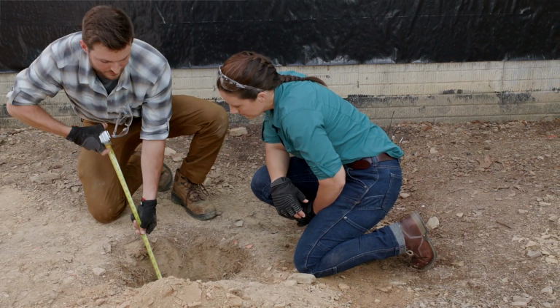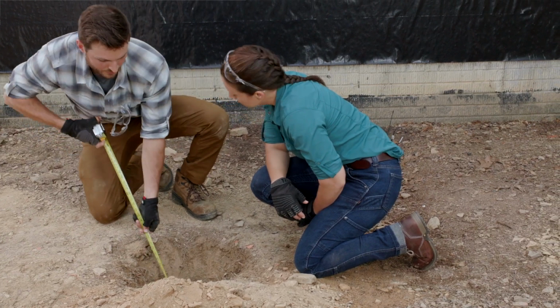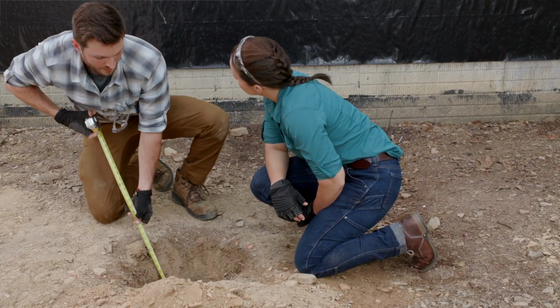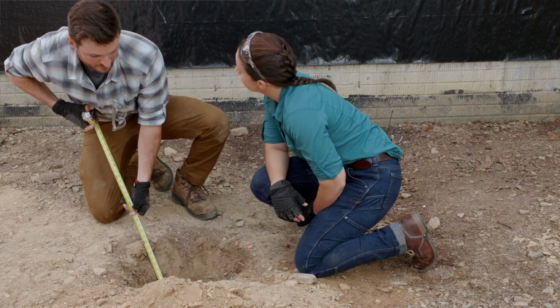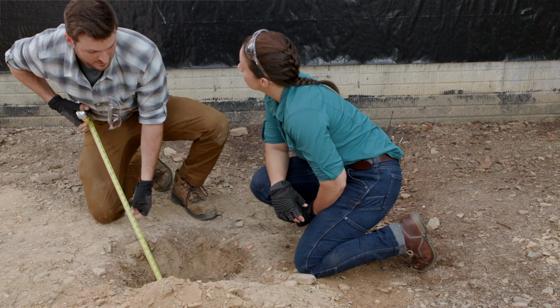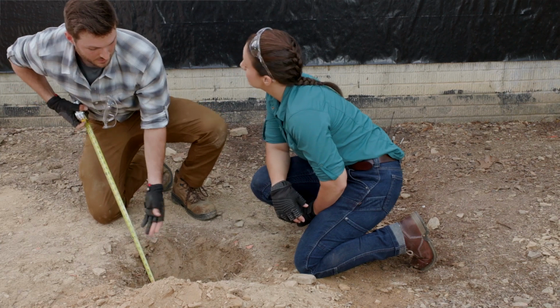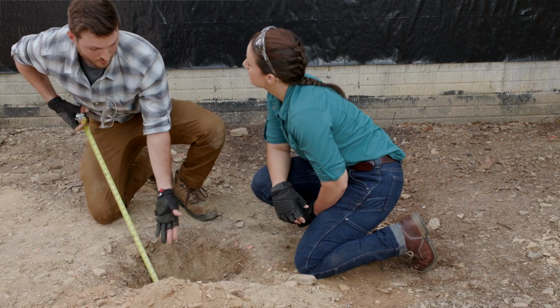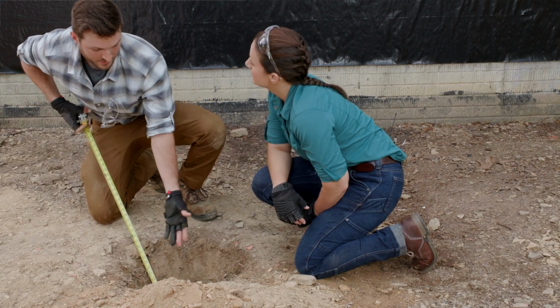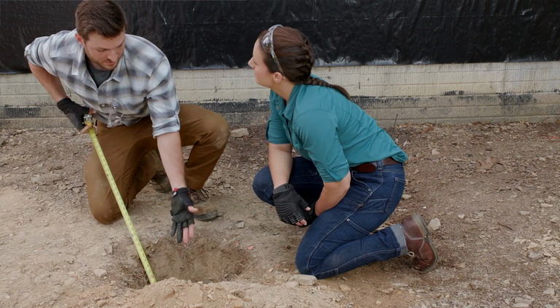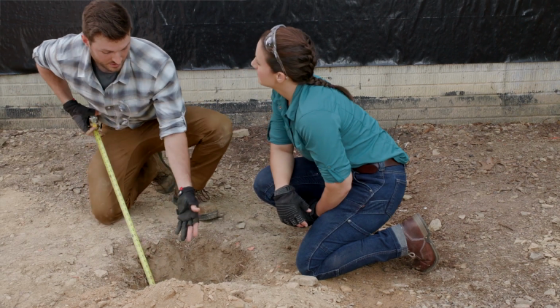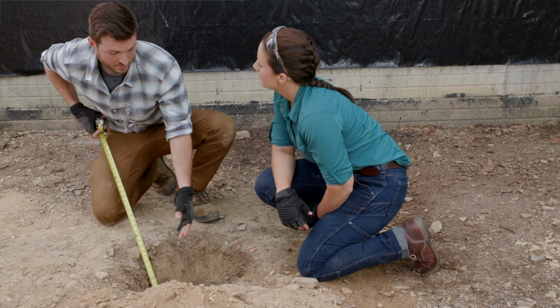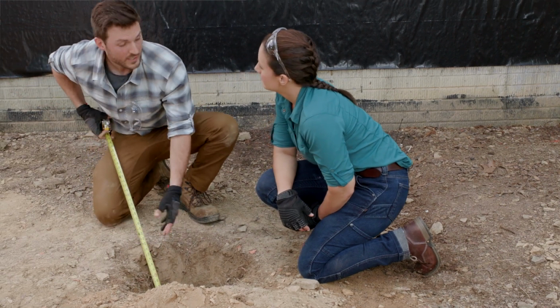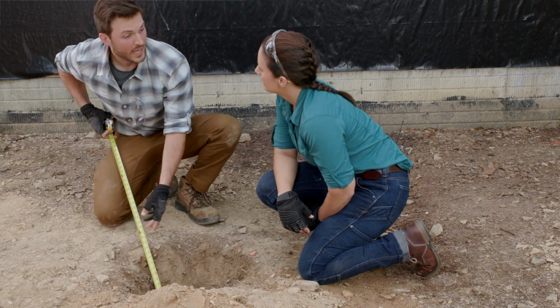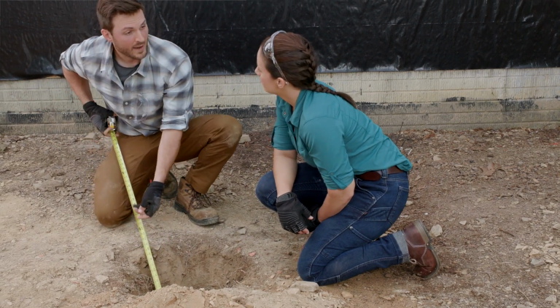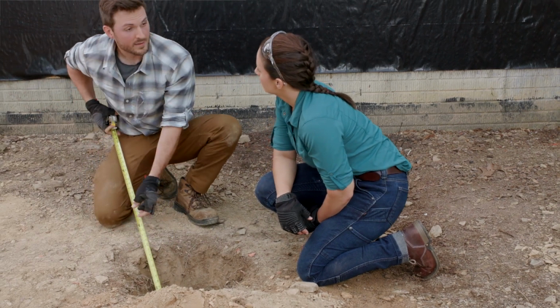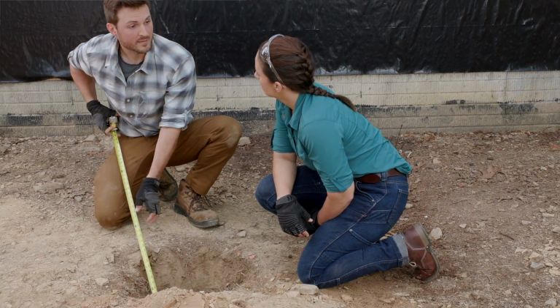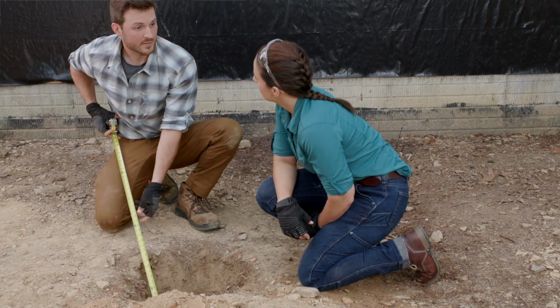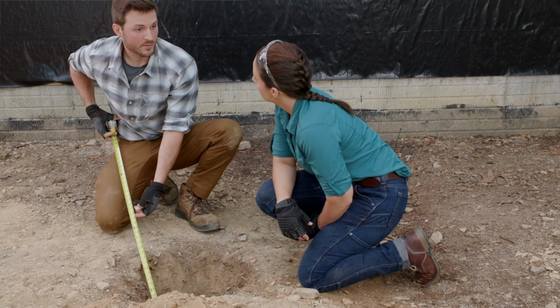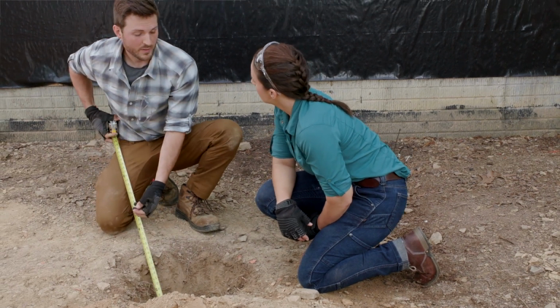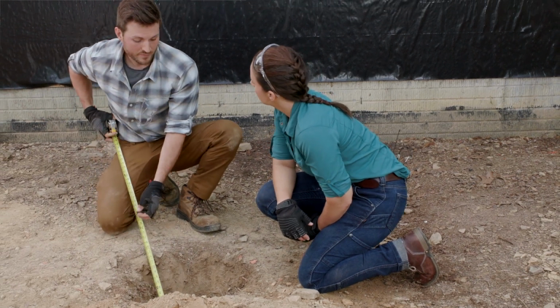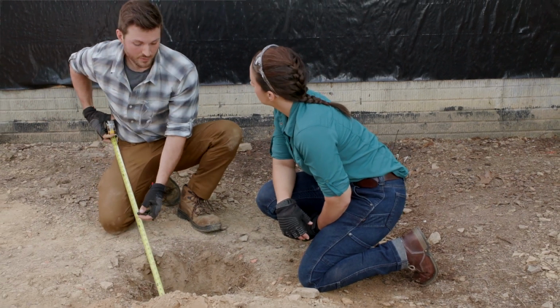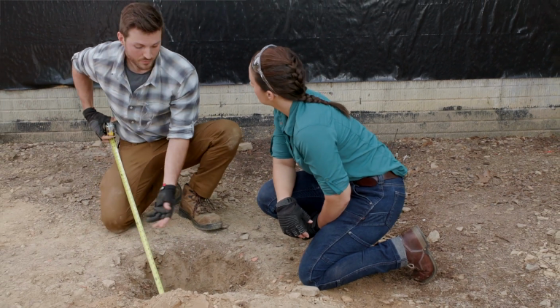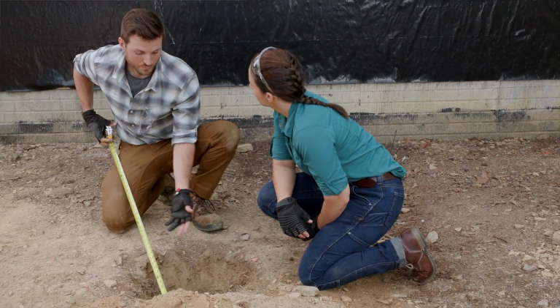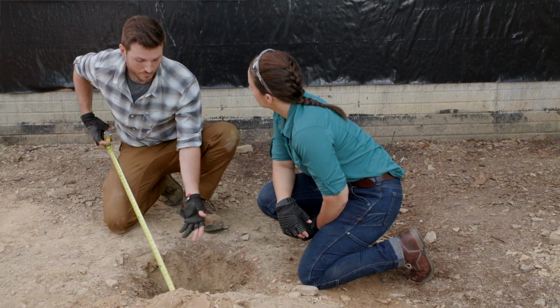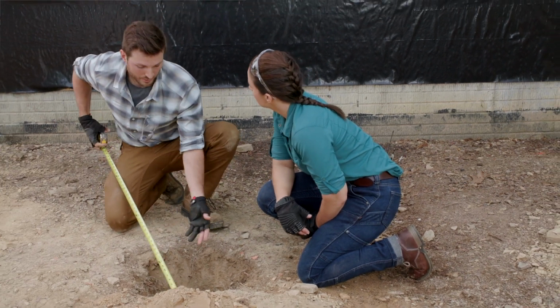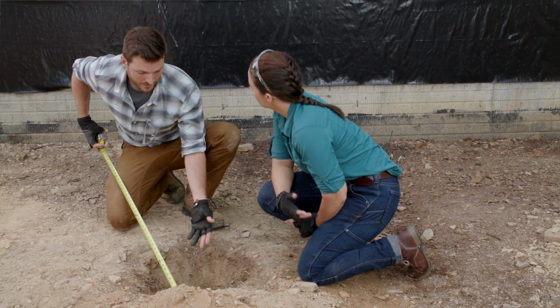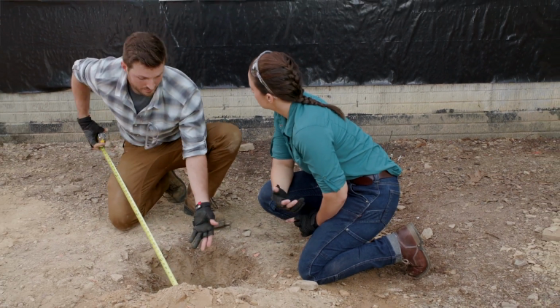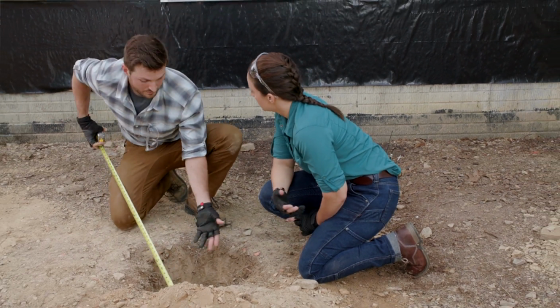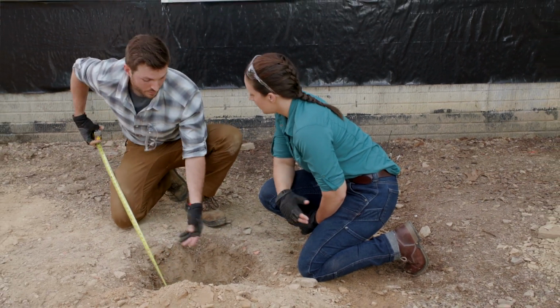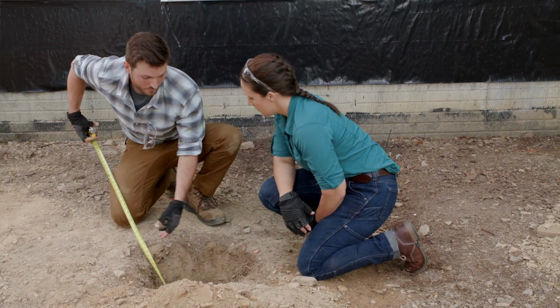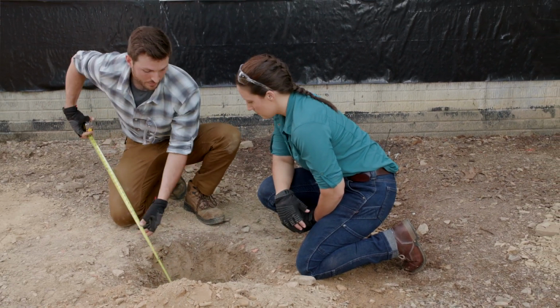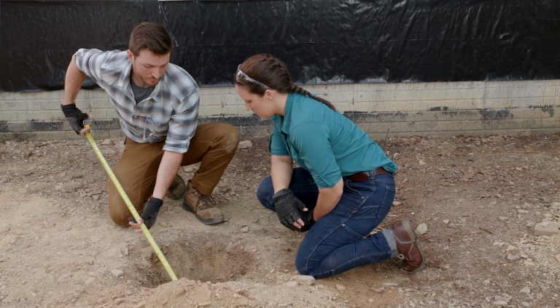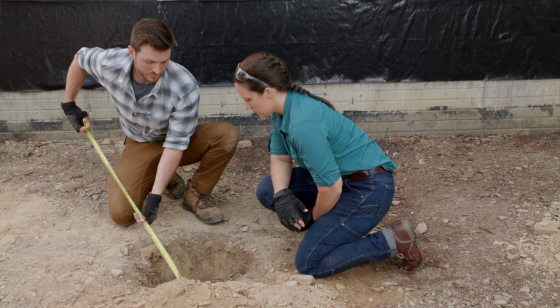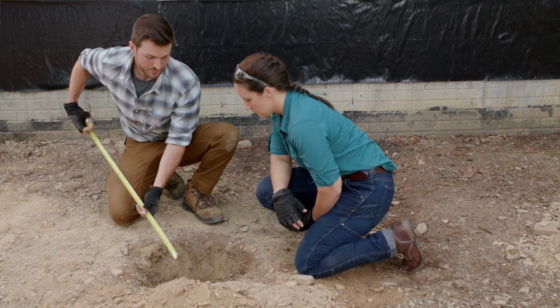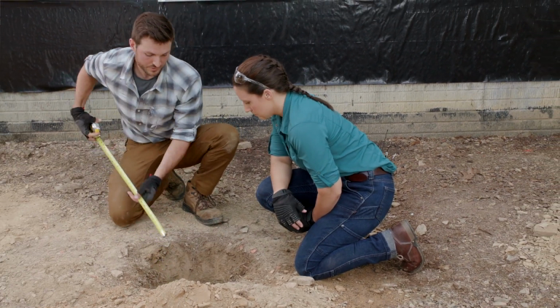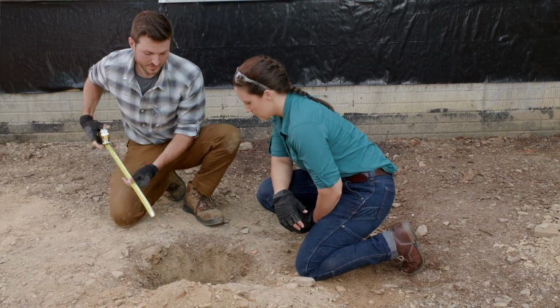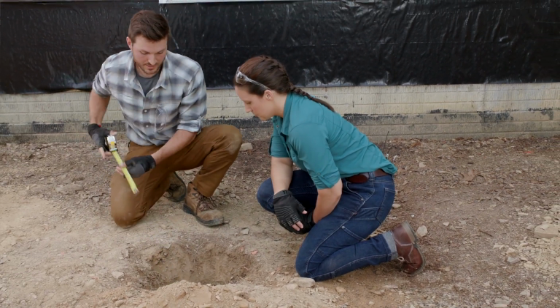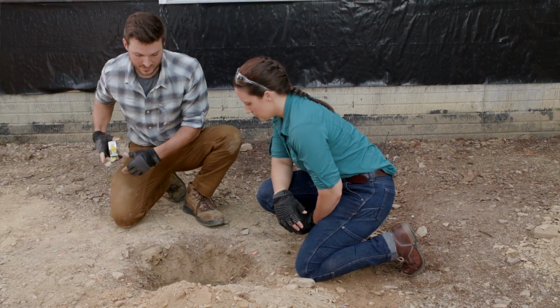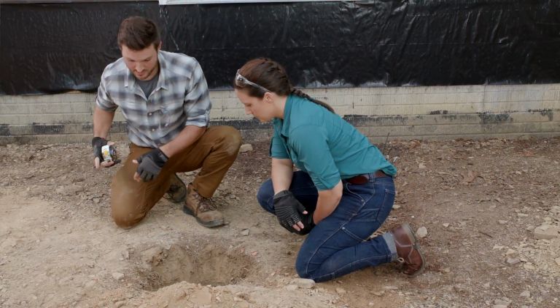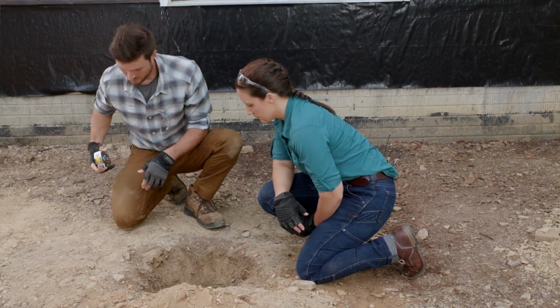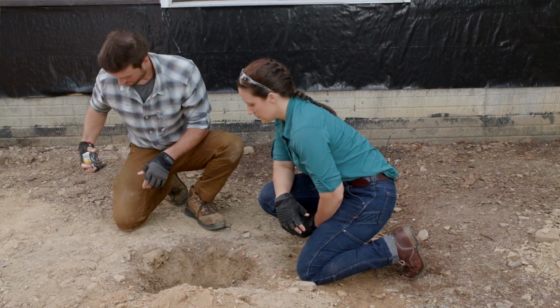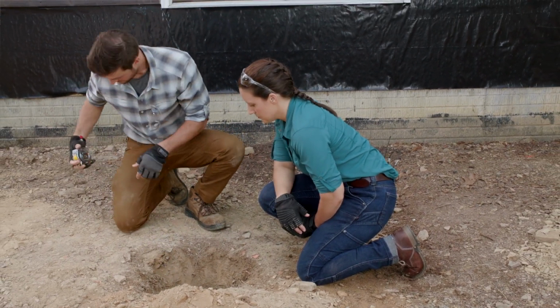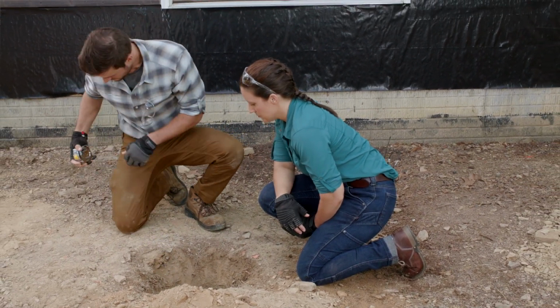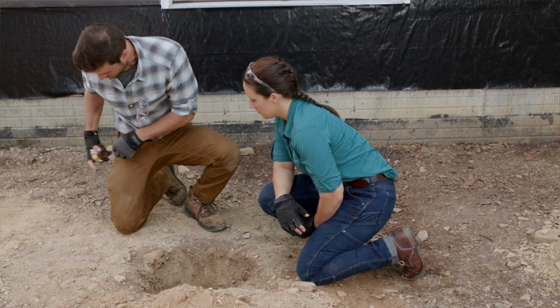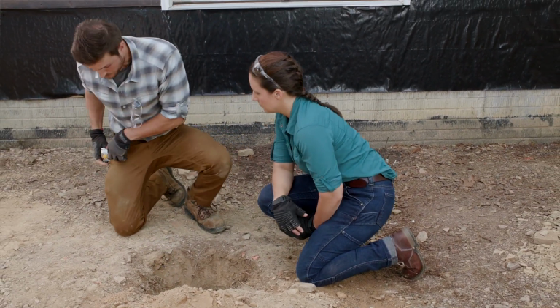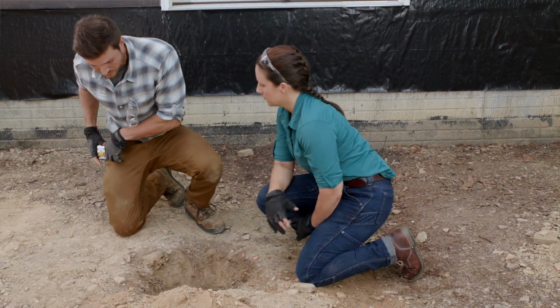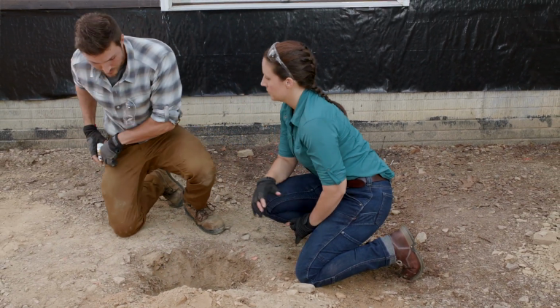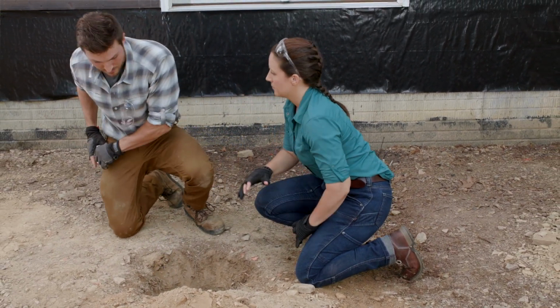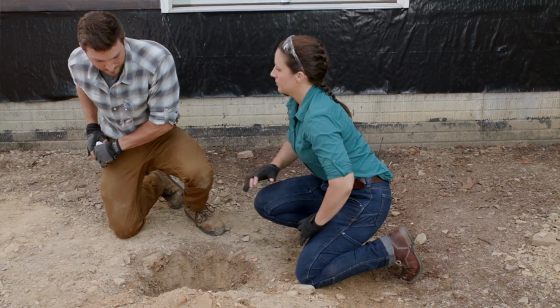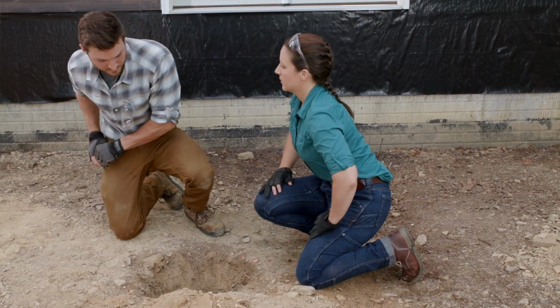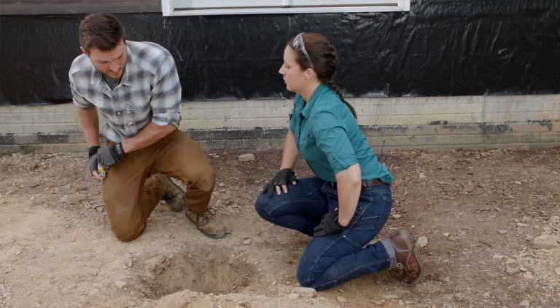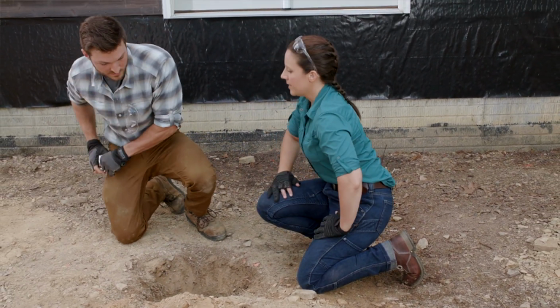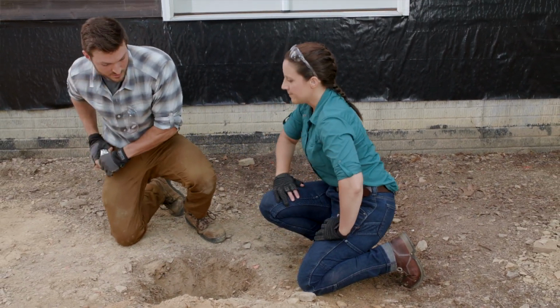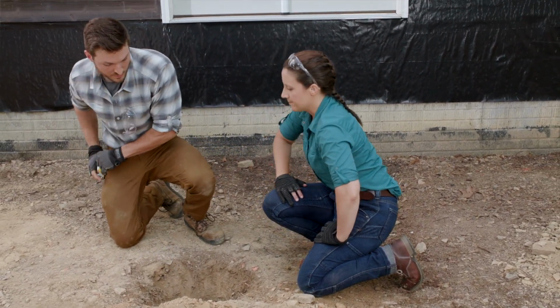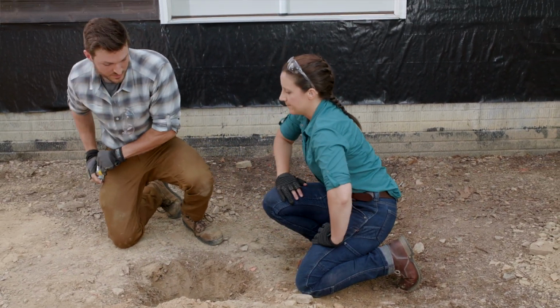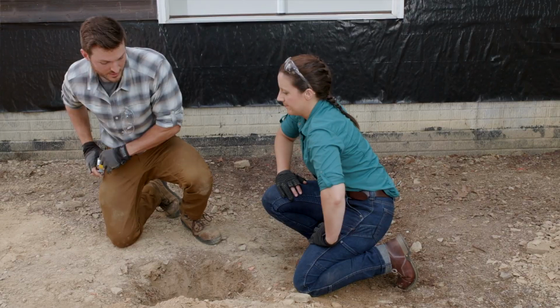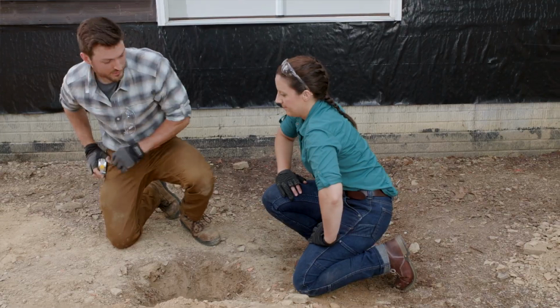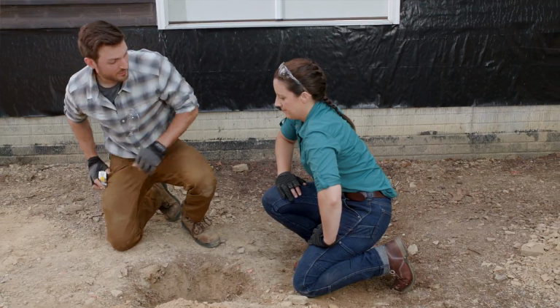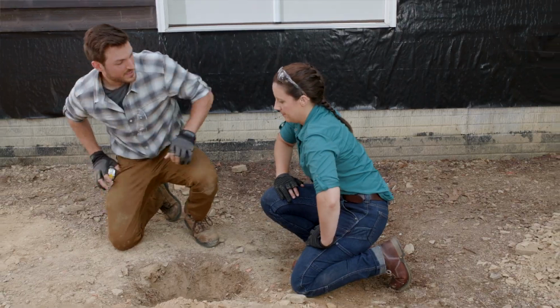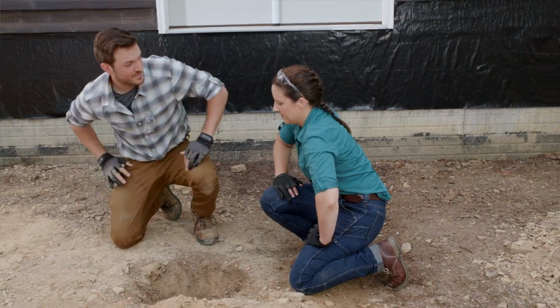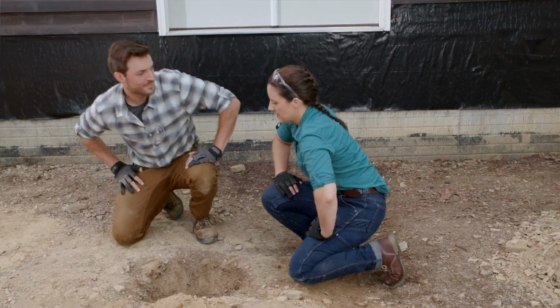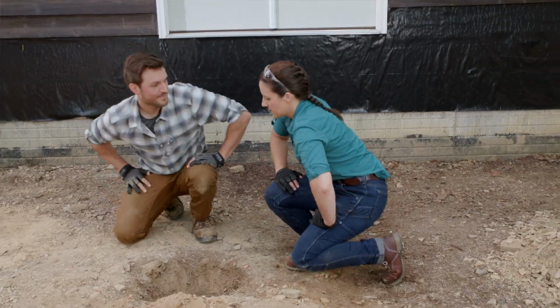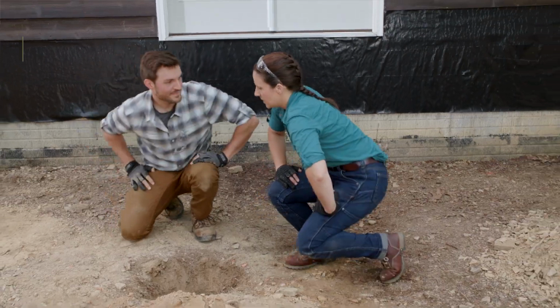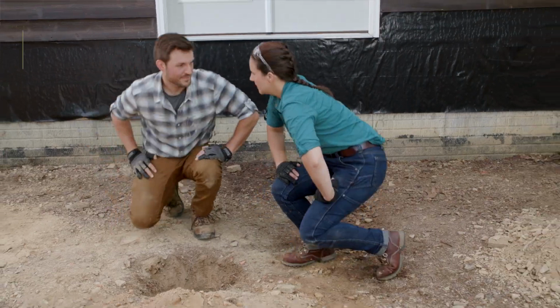We can see there's no debris — no big roots or sticks. This one's good. Looks like our inspector, Juan, is here.